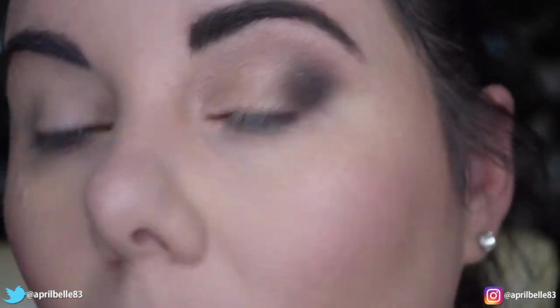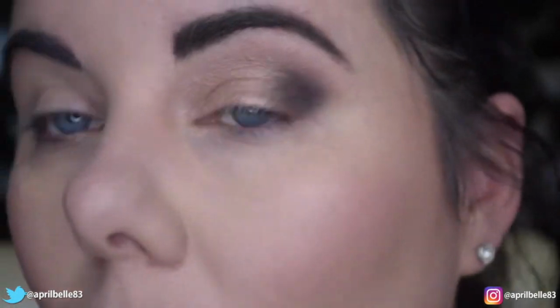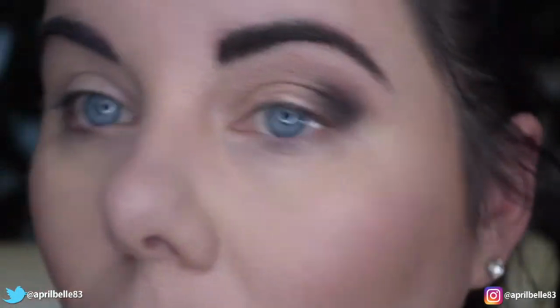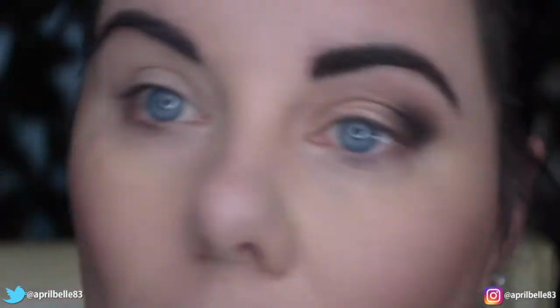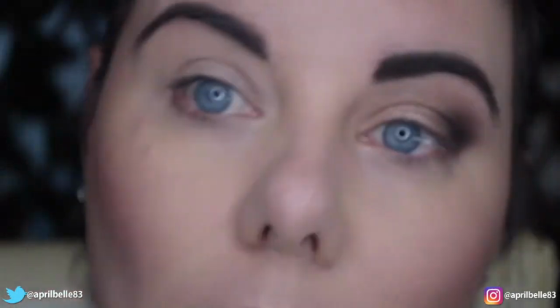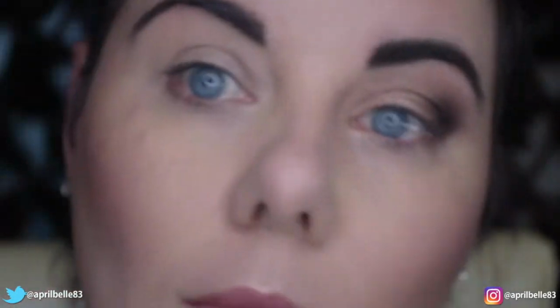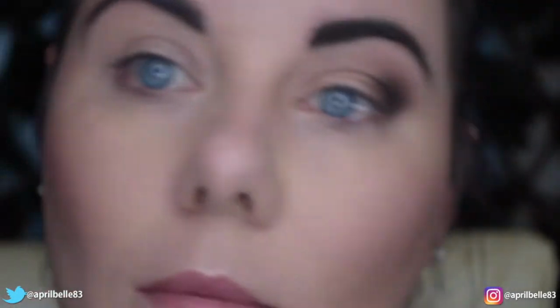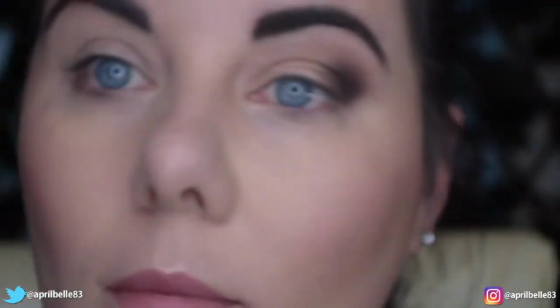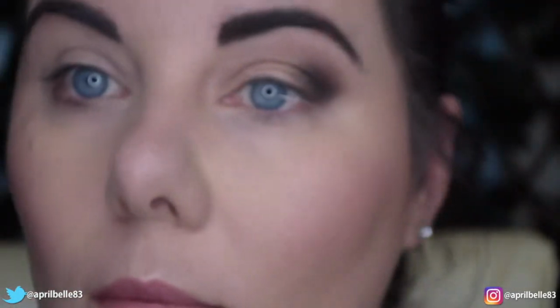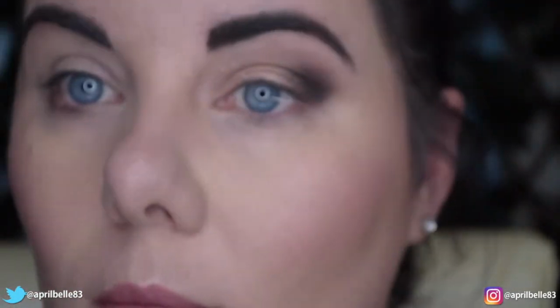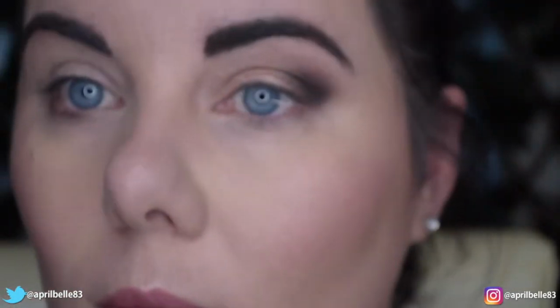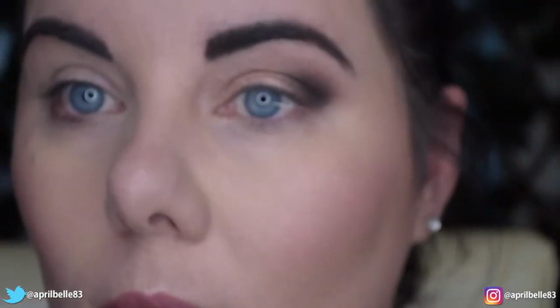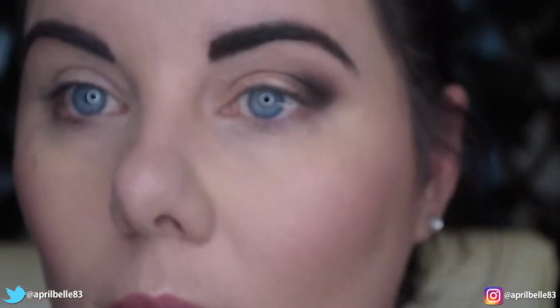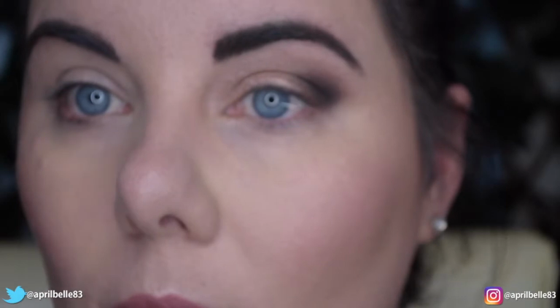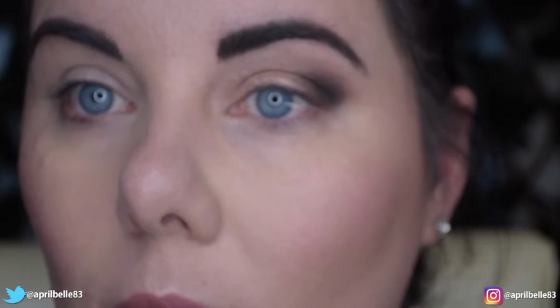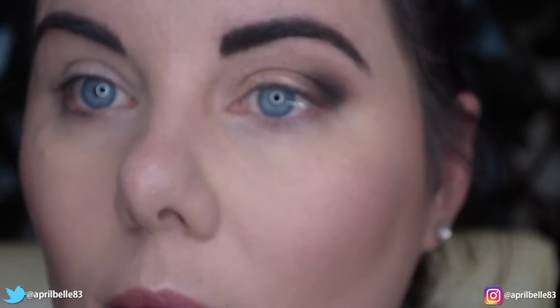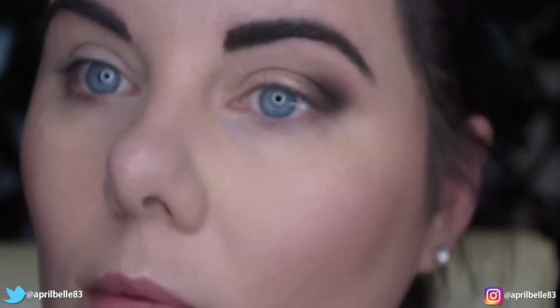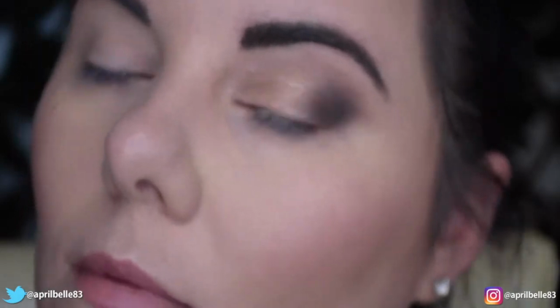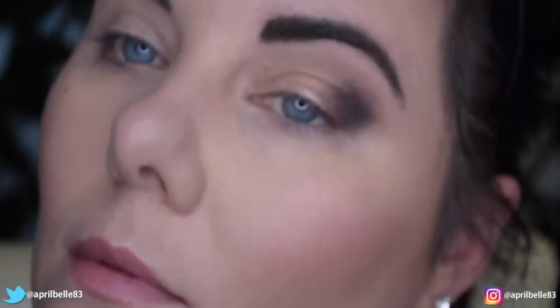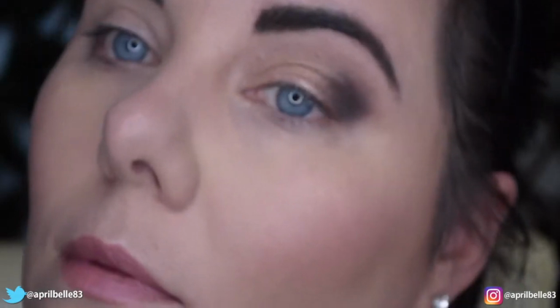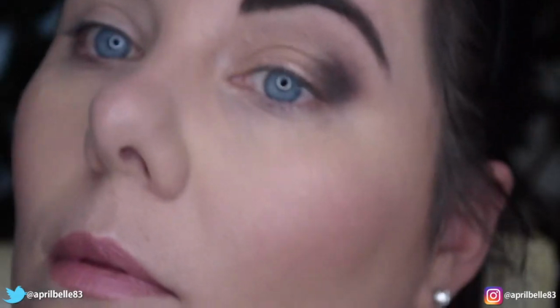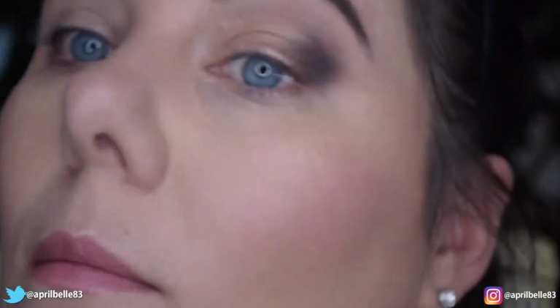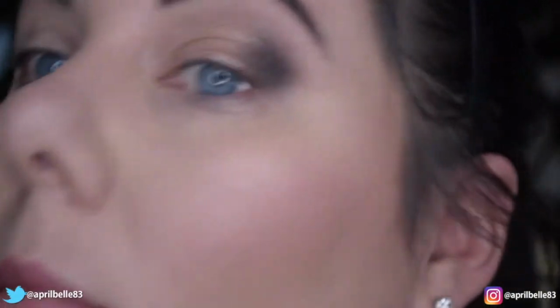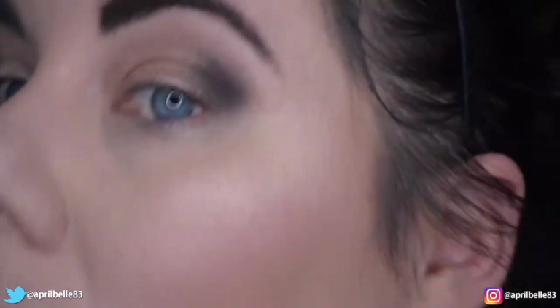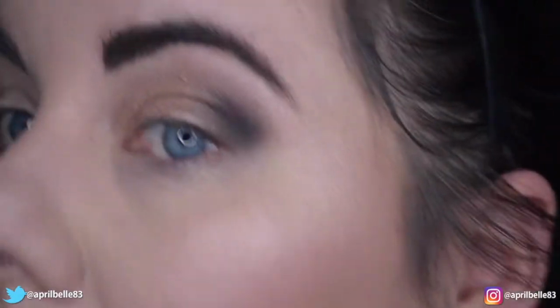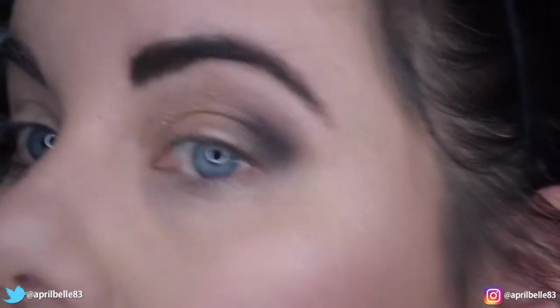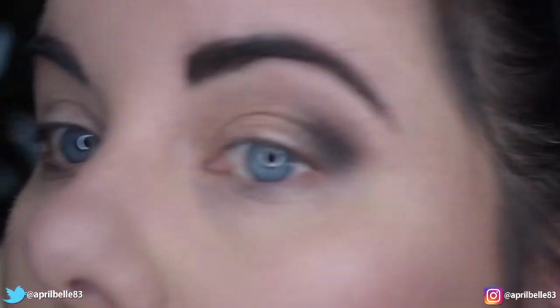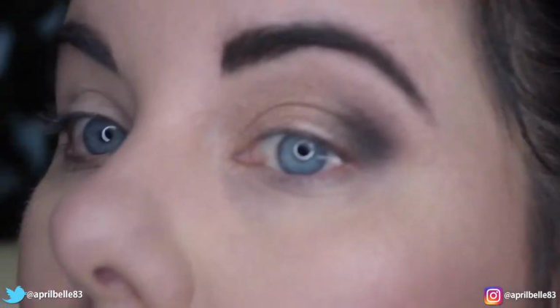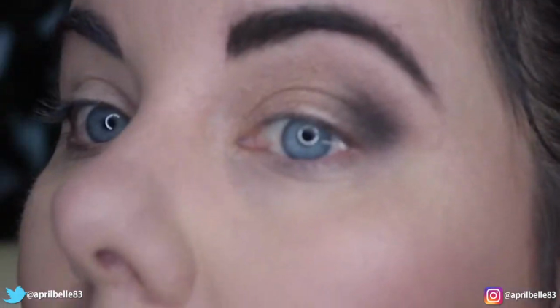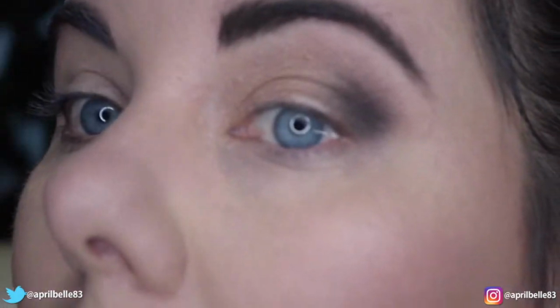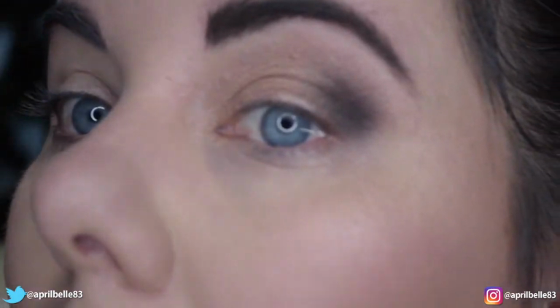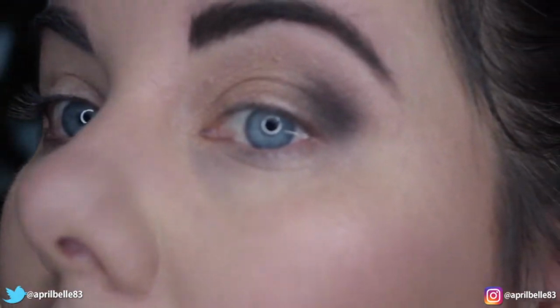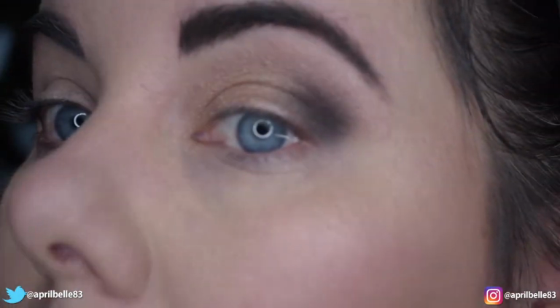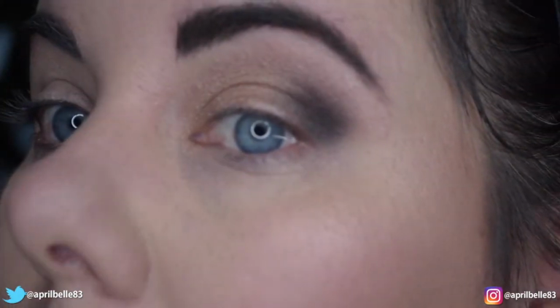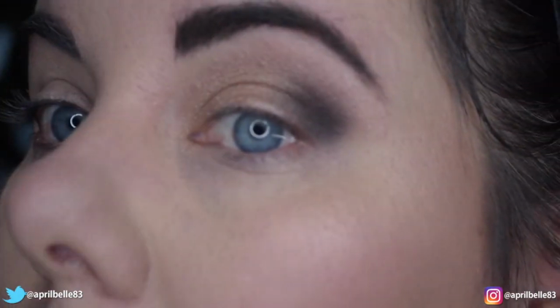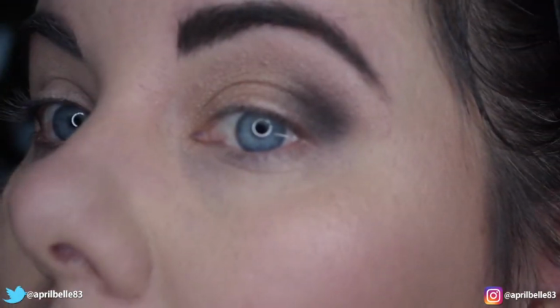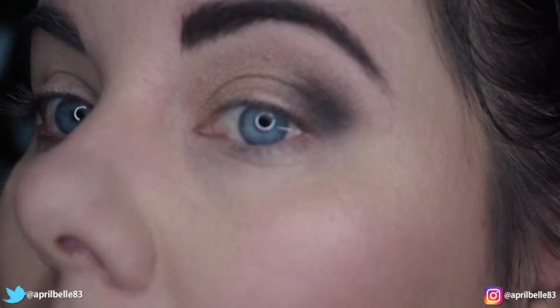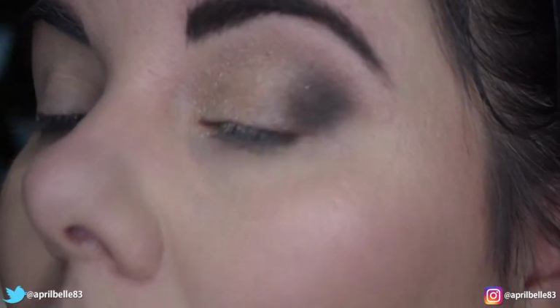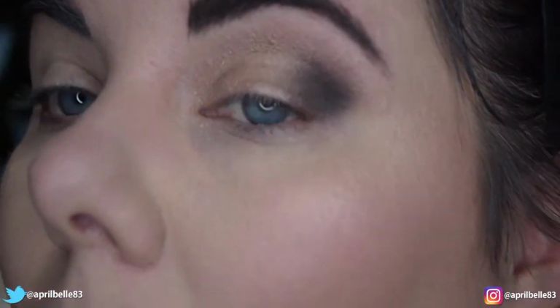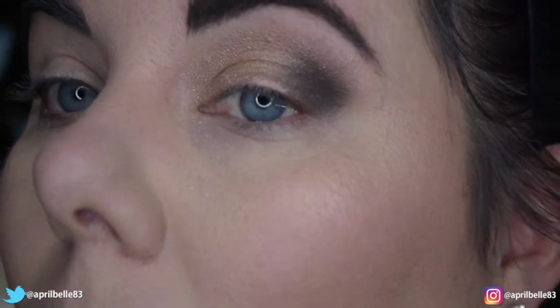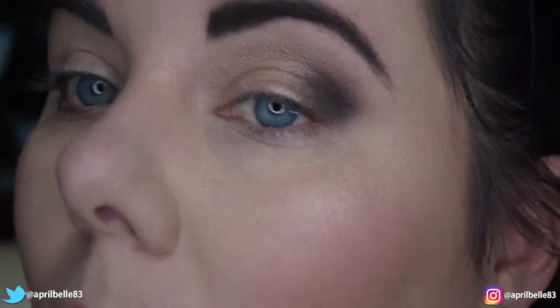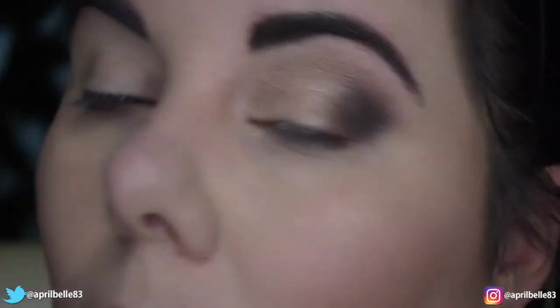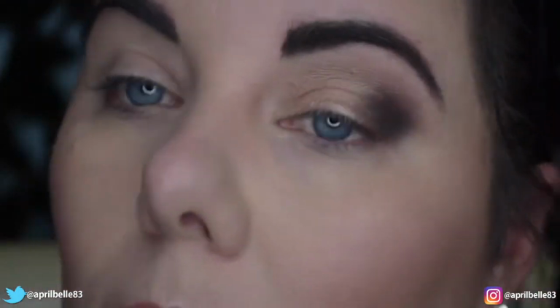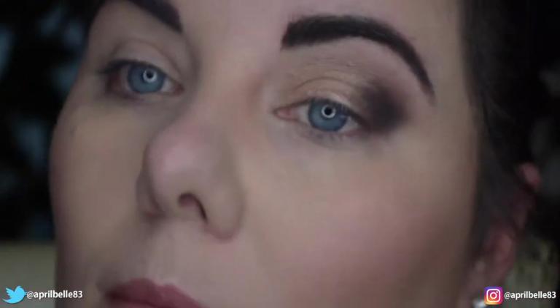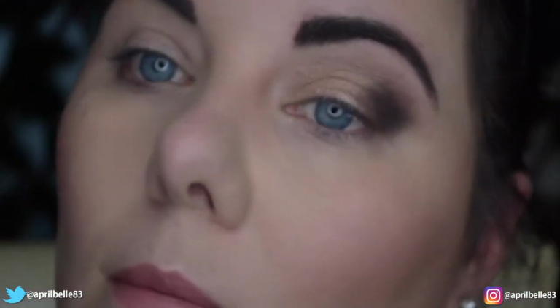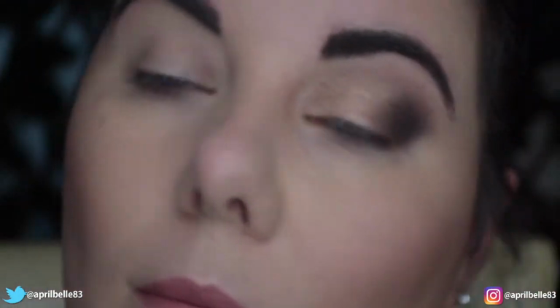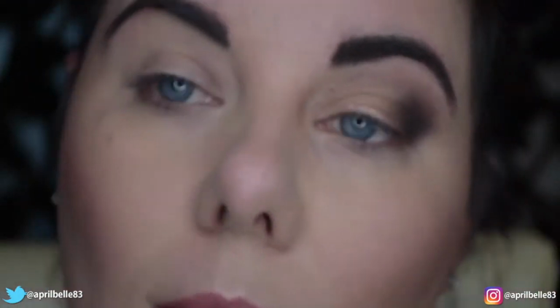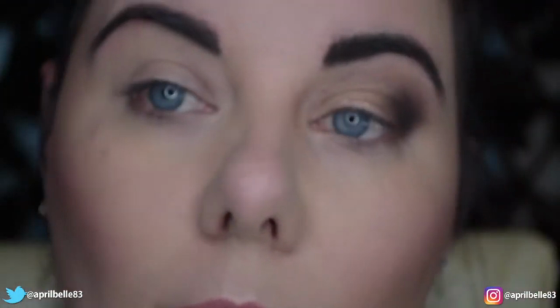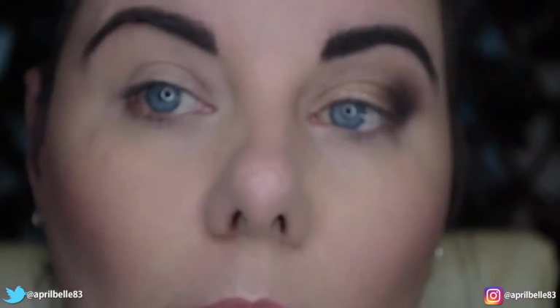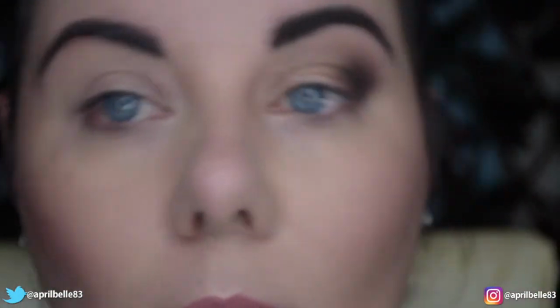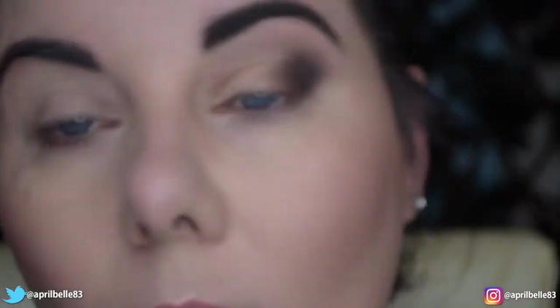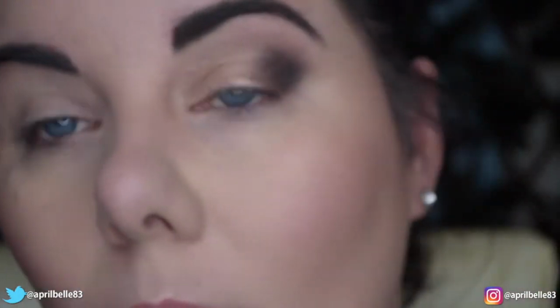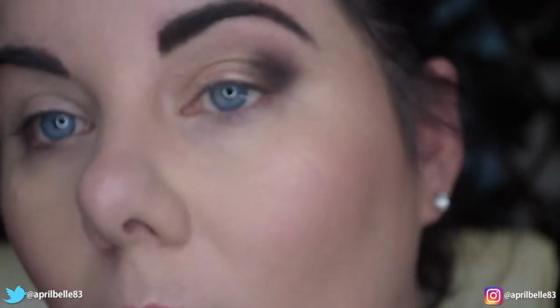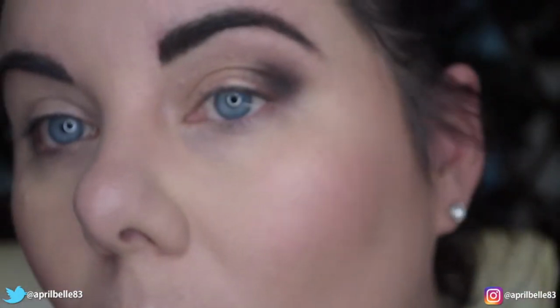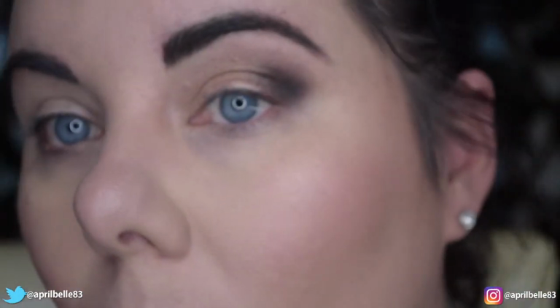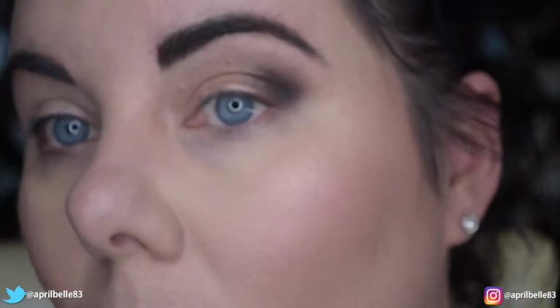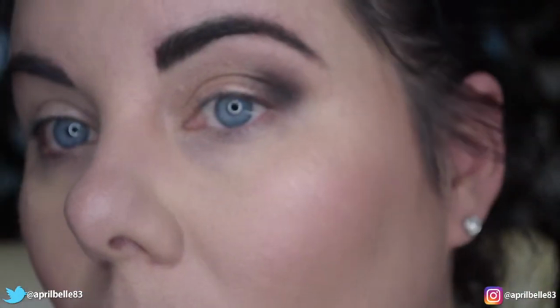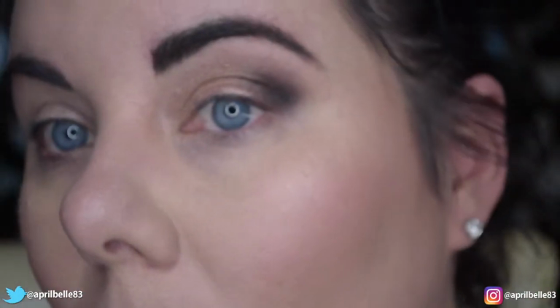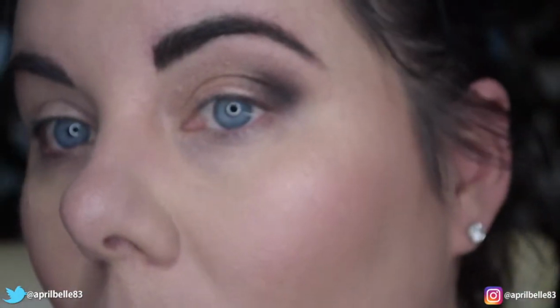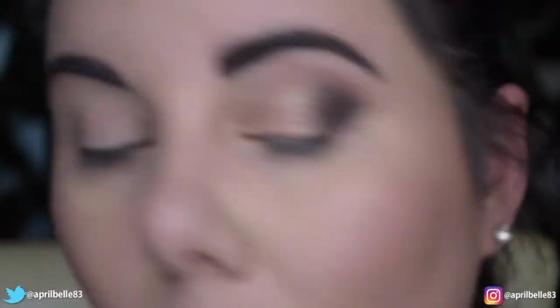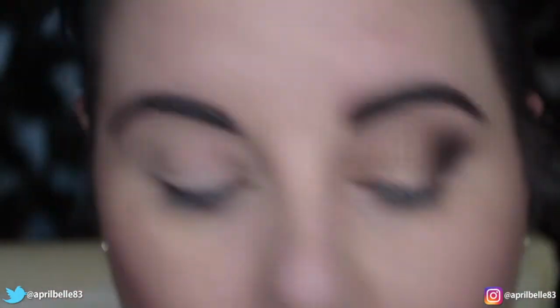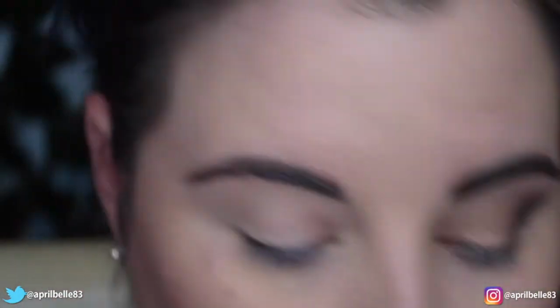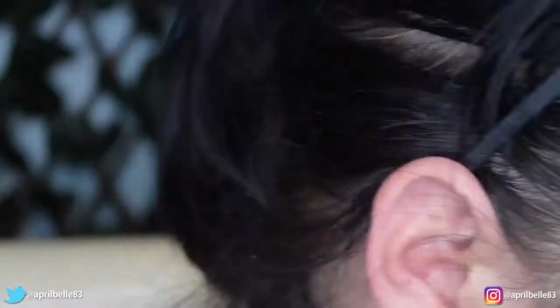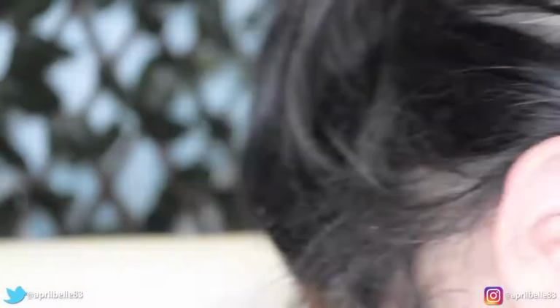And there we're done. That is the eye look, and now I'm going to do the rest of my makeup in full speed.